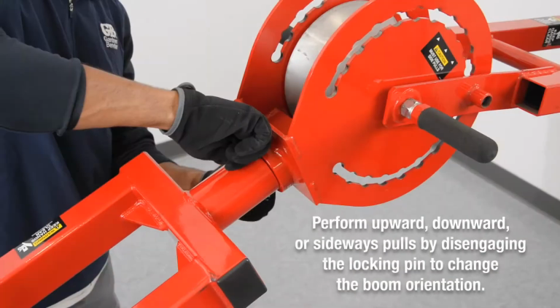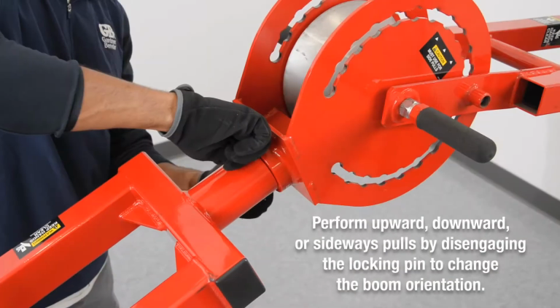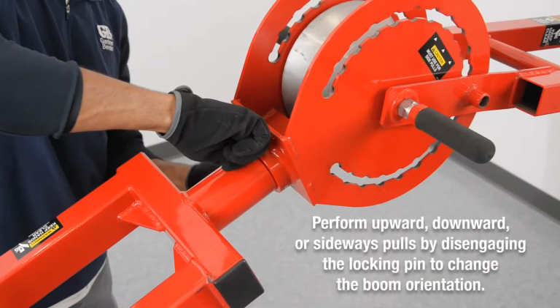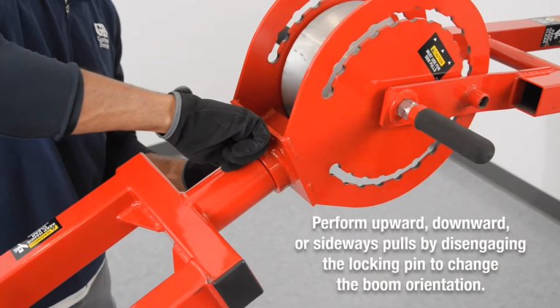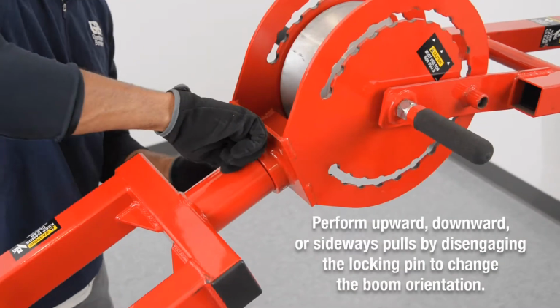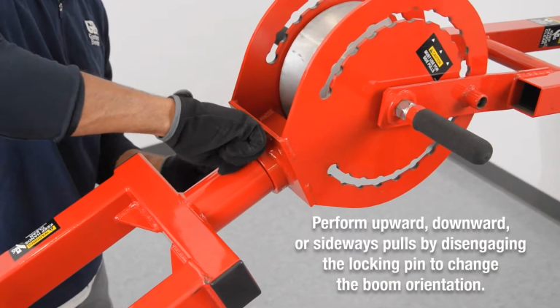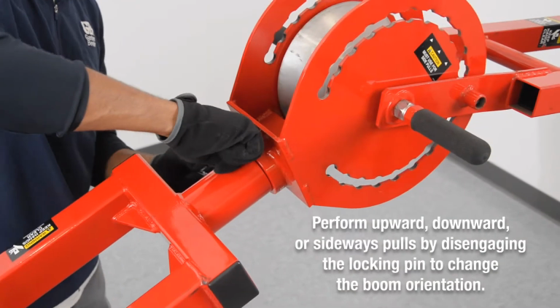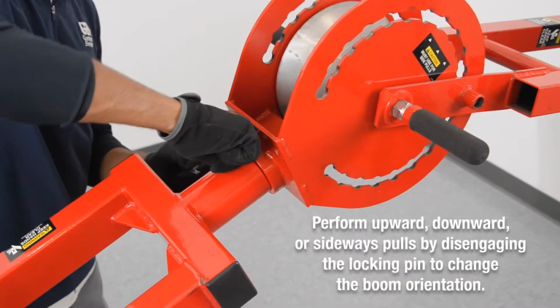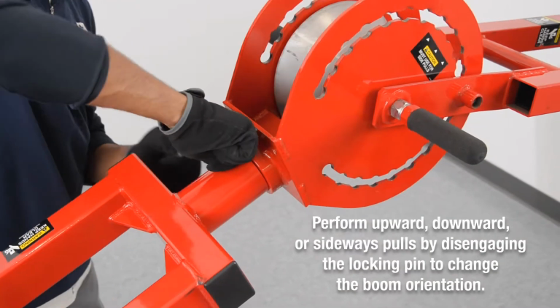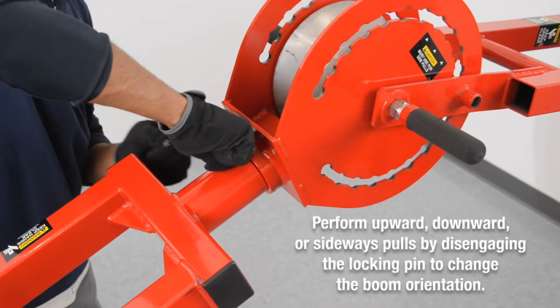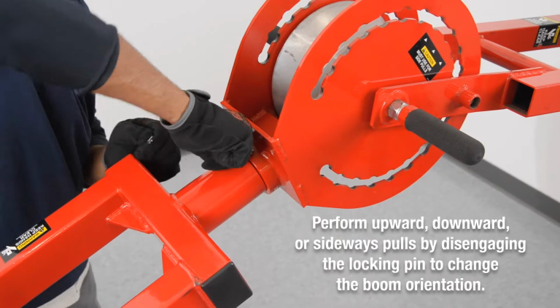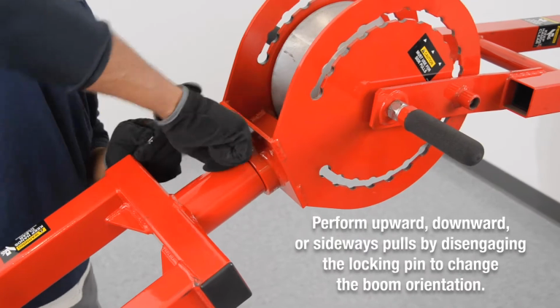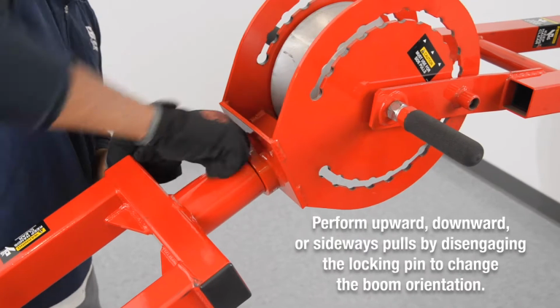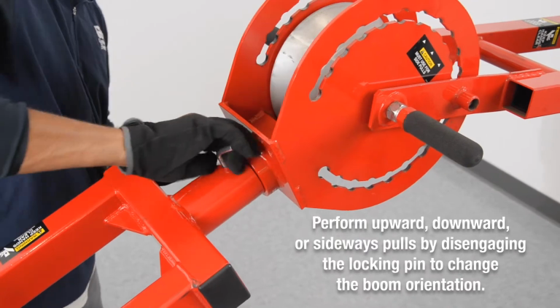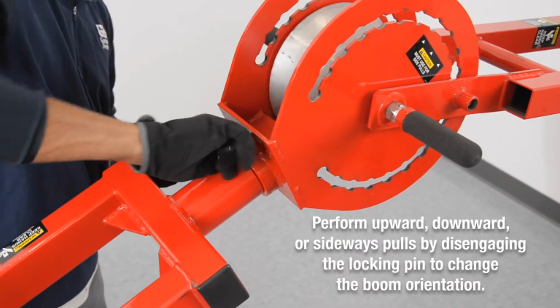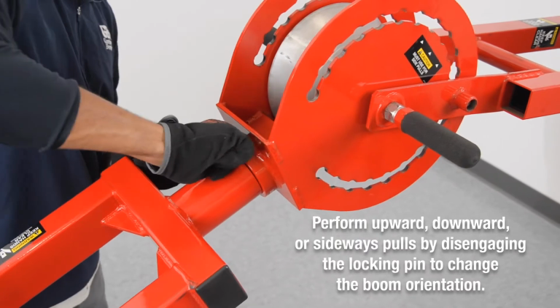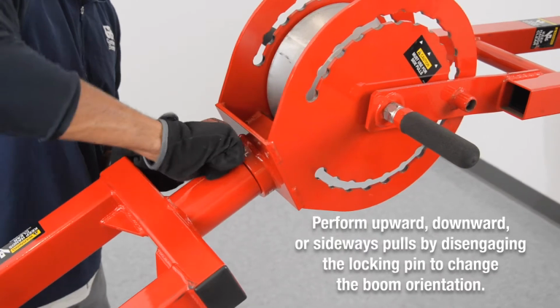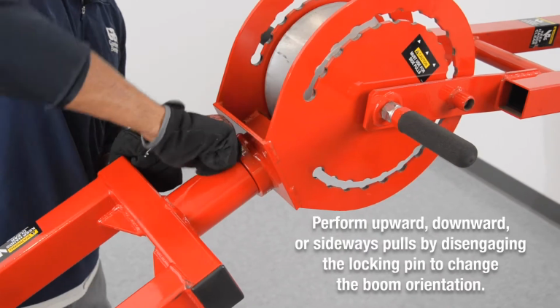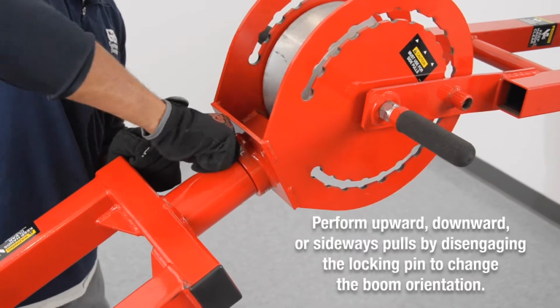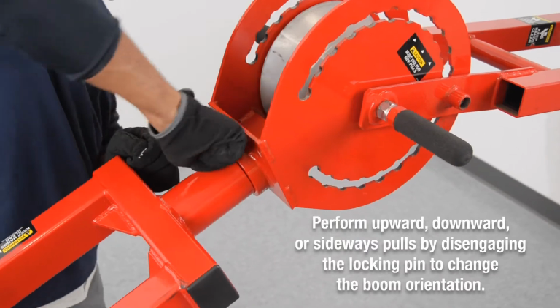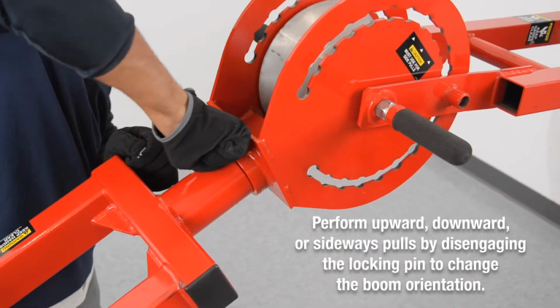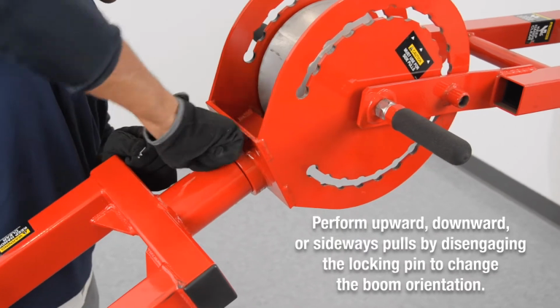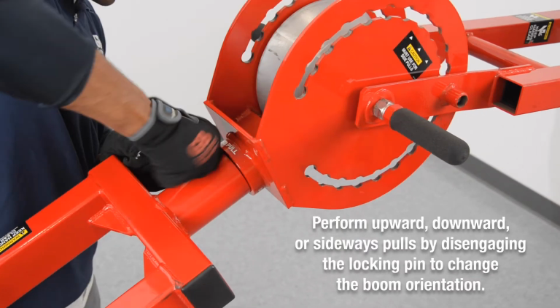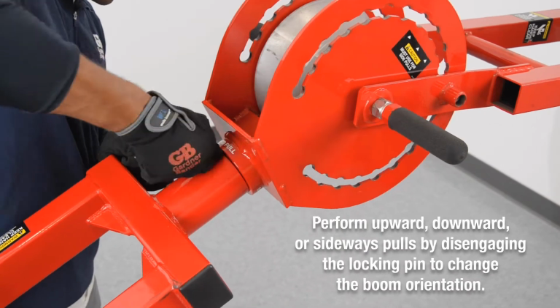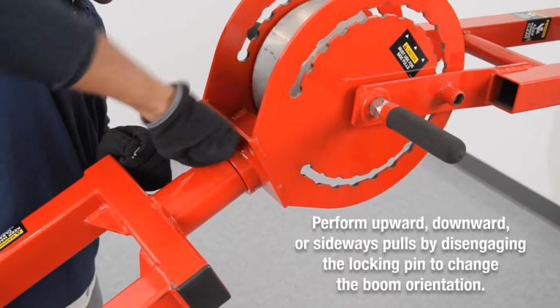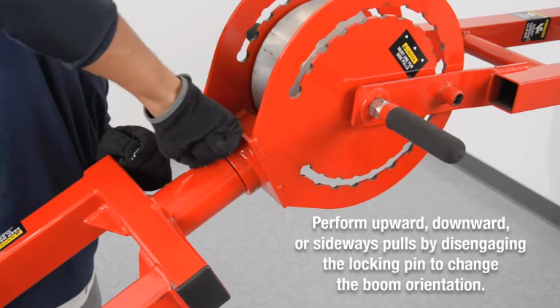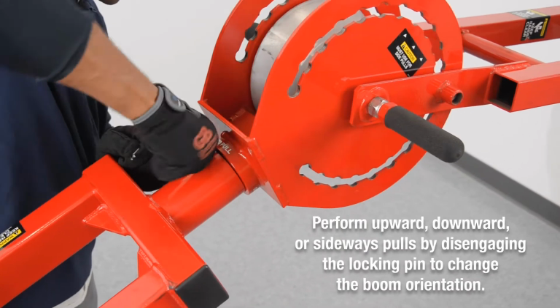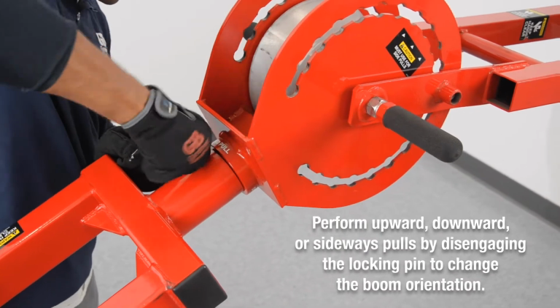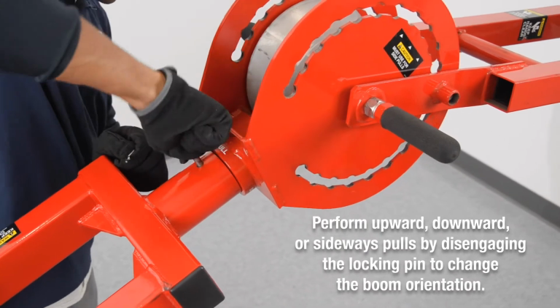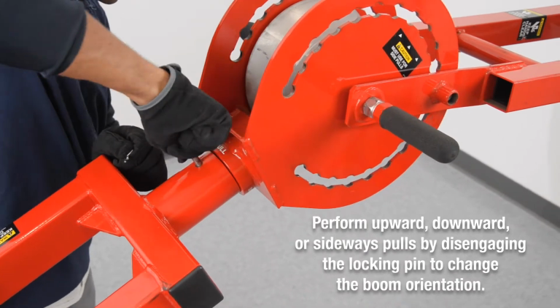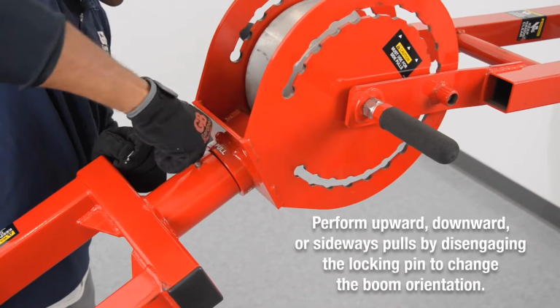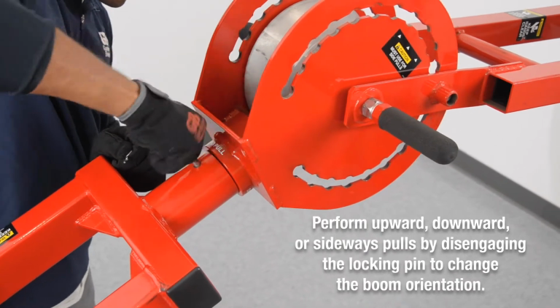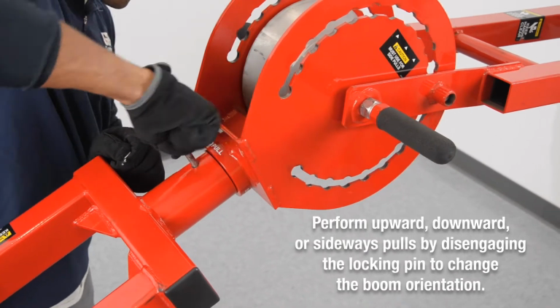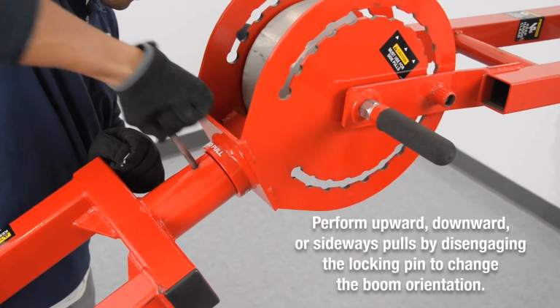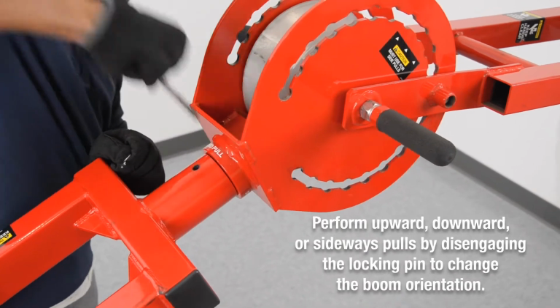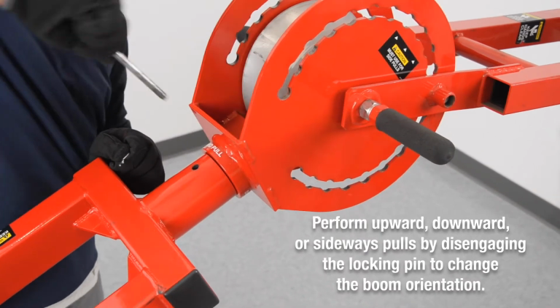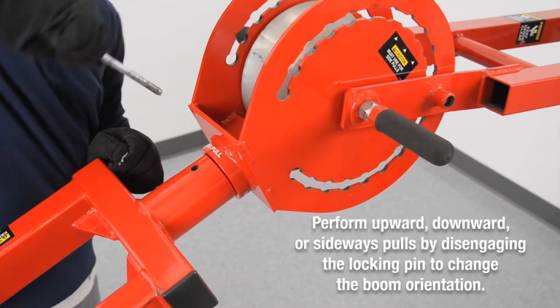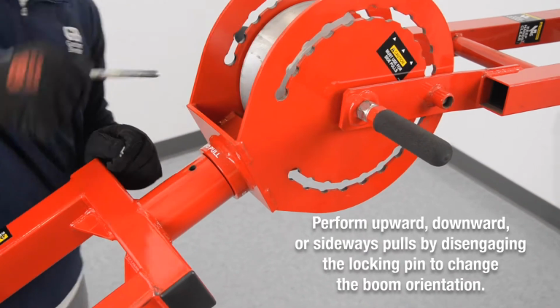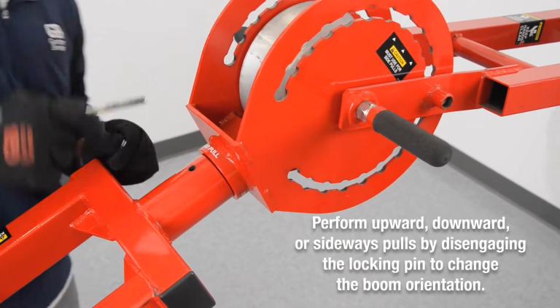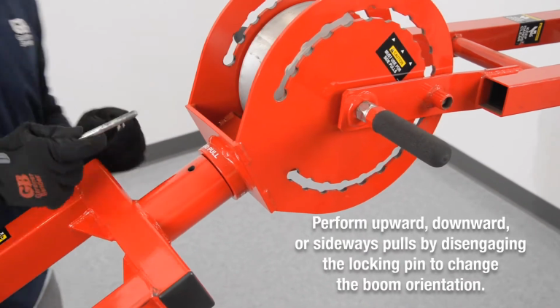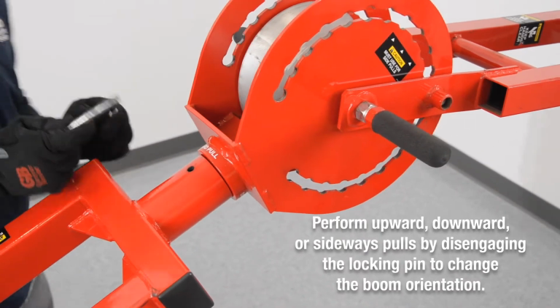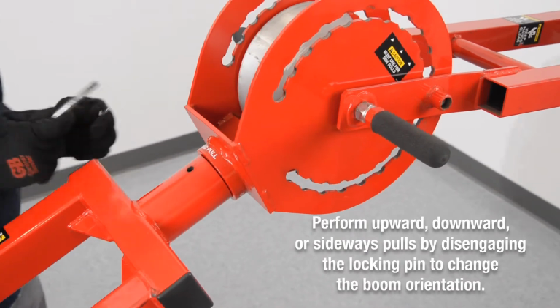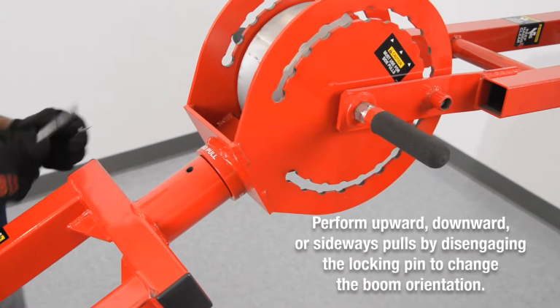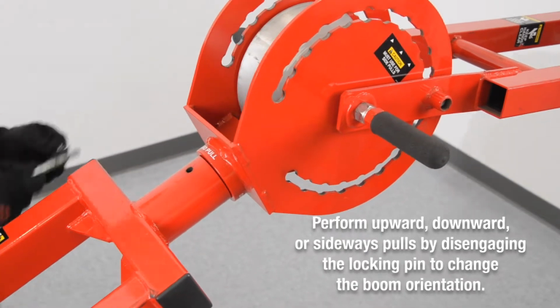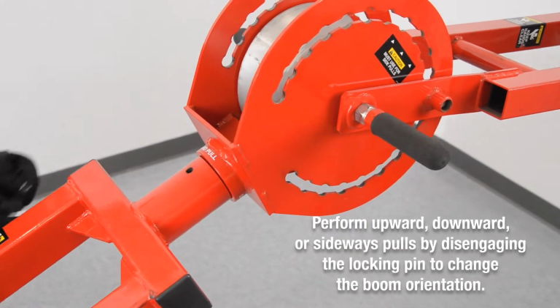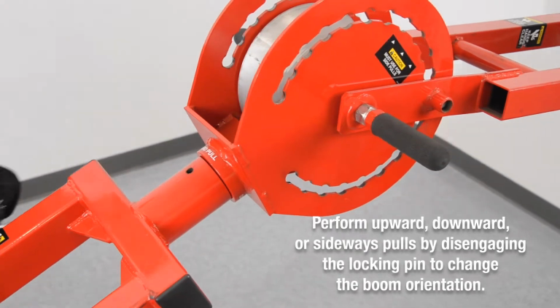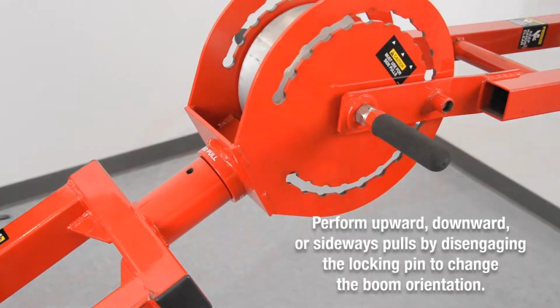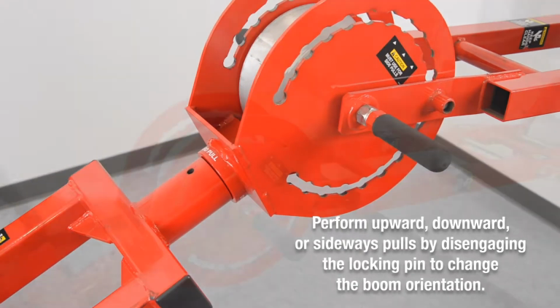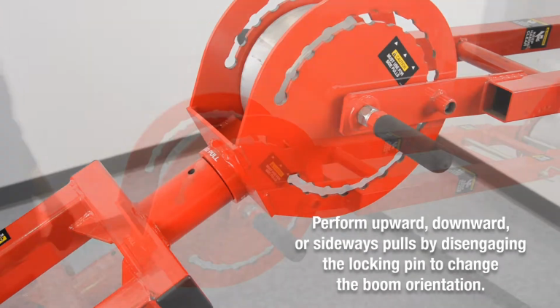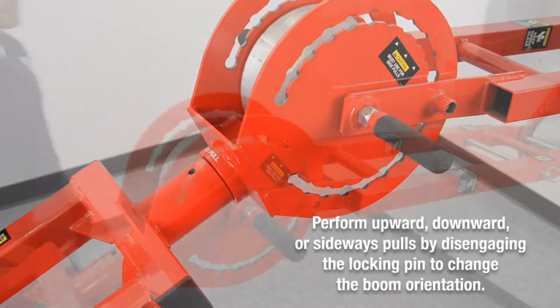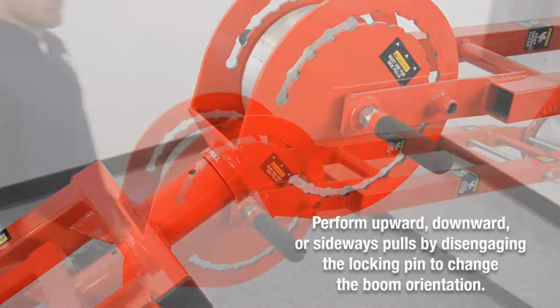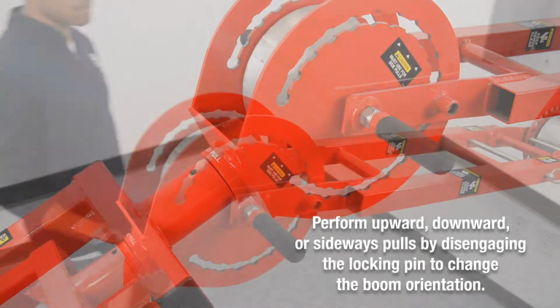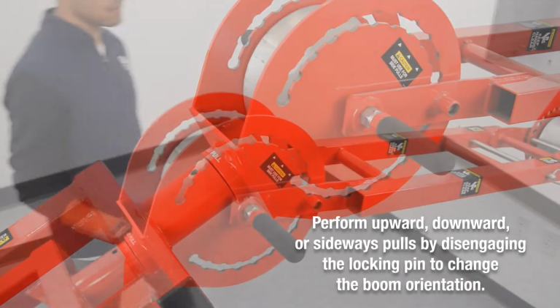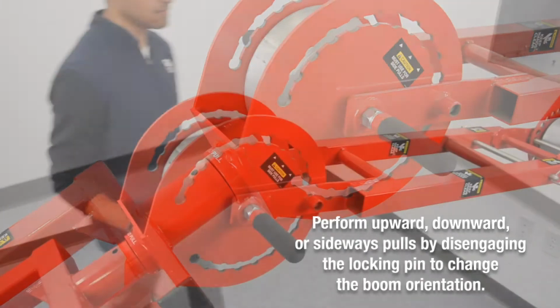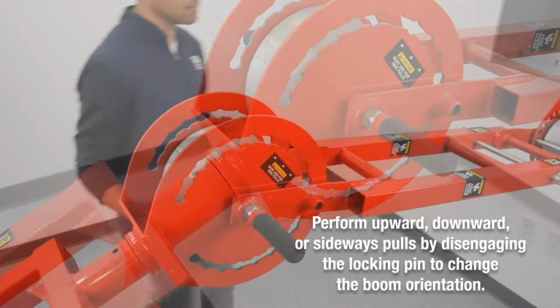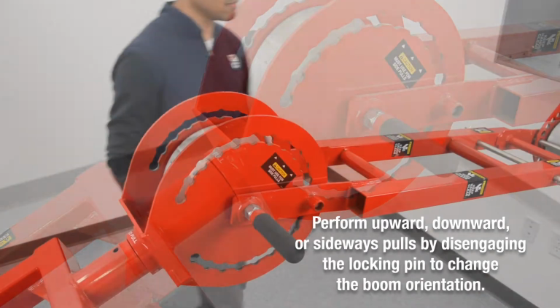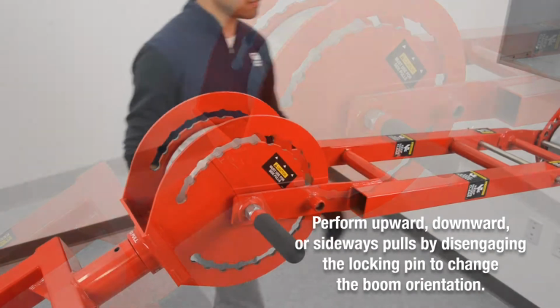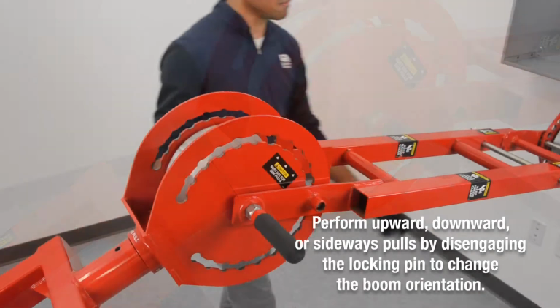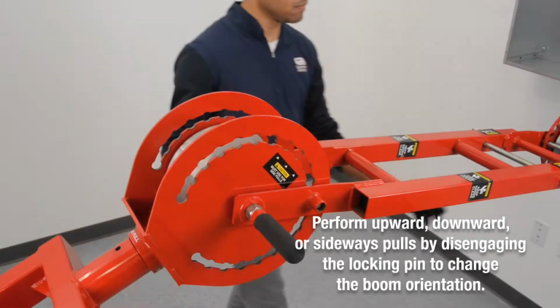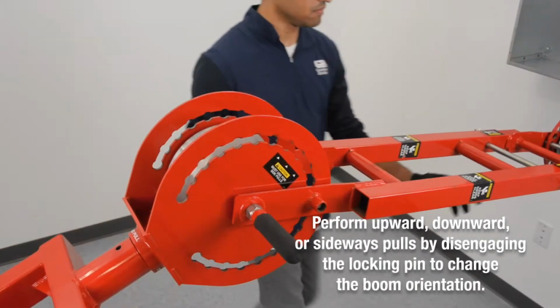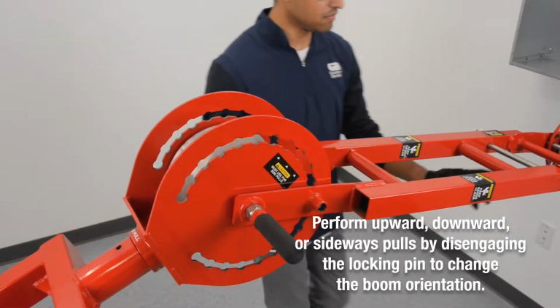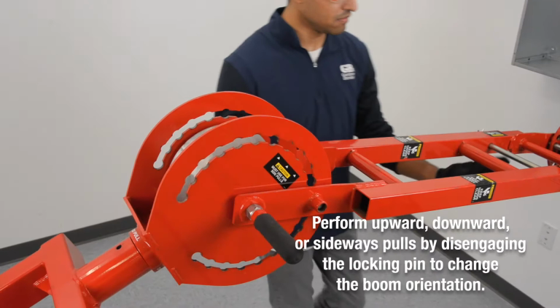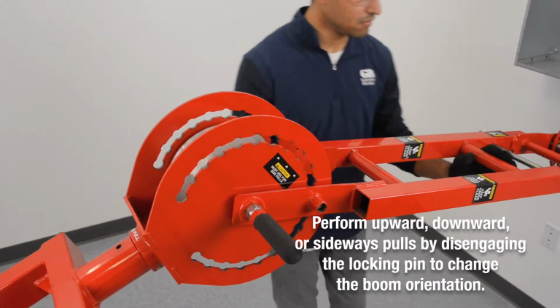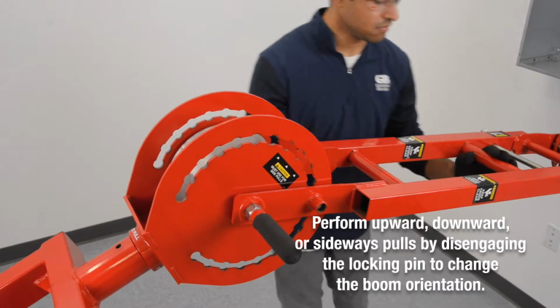Perform upward, downward, or sideways pulls by disengaging the locking pin to change the boom orientation.